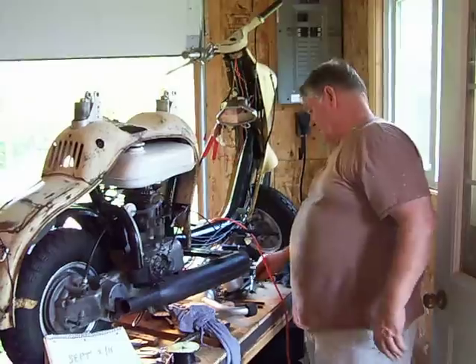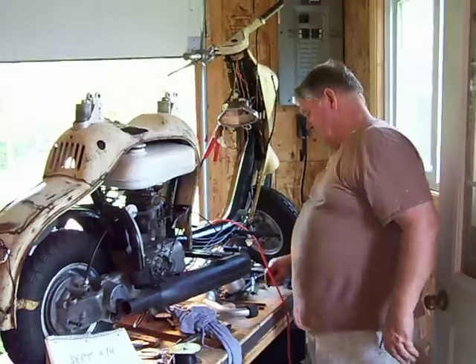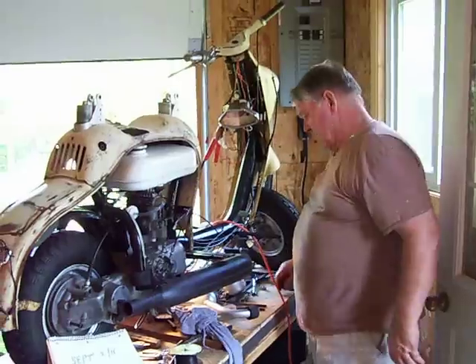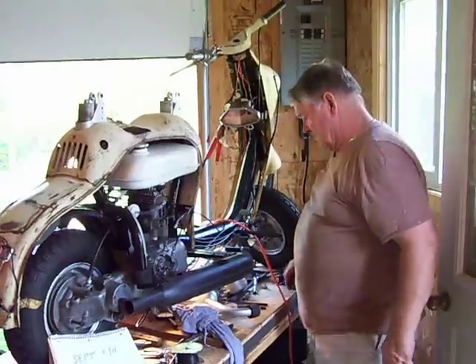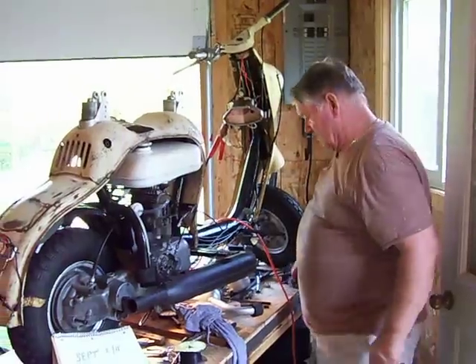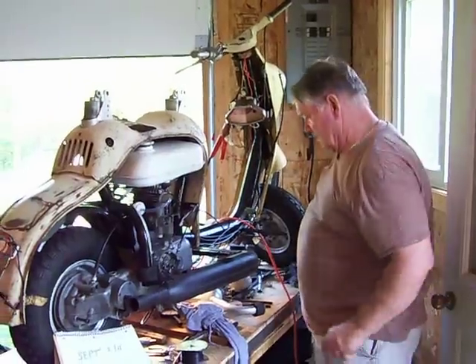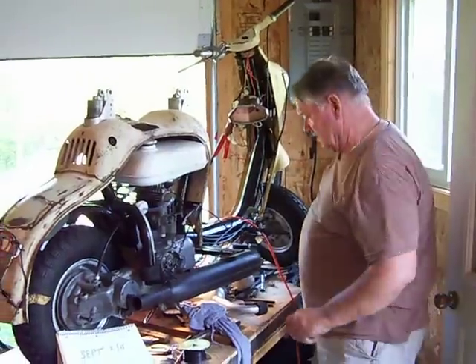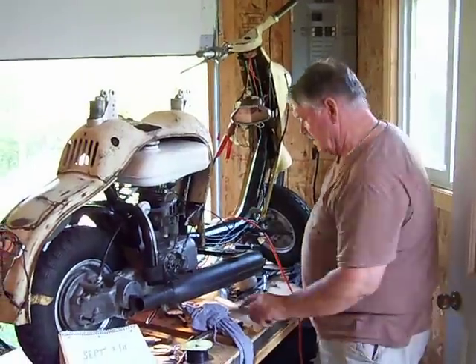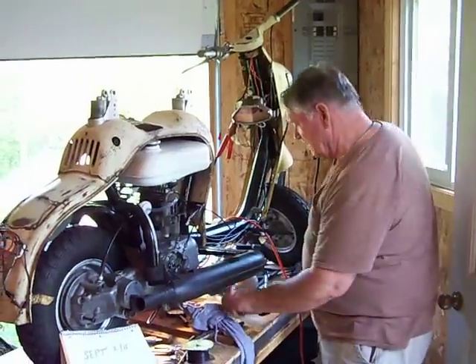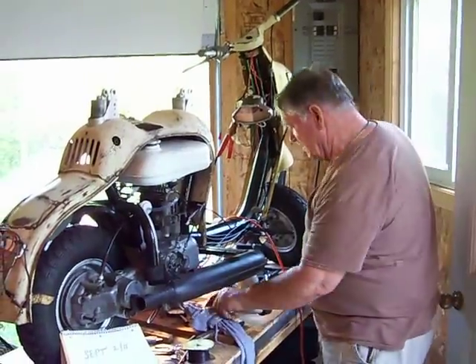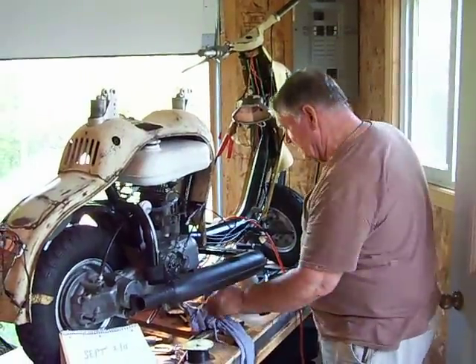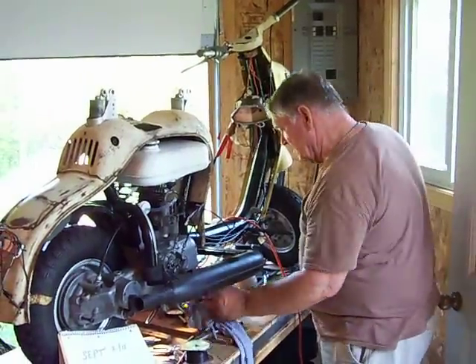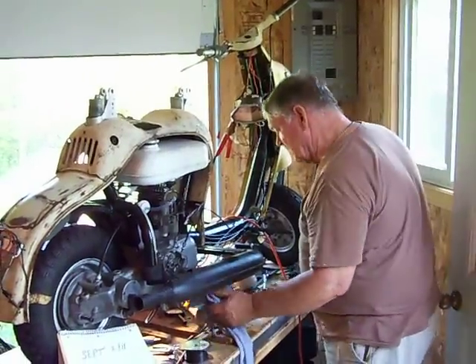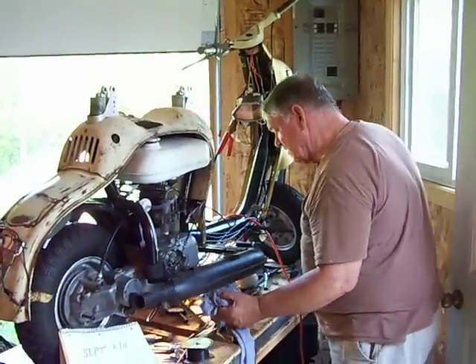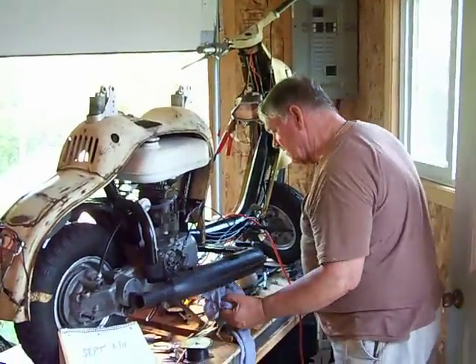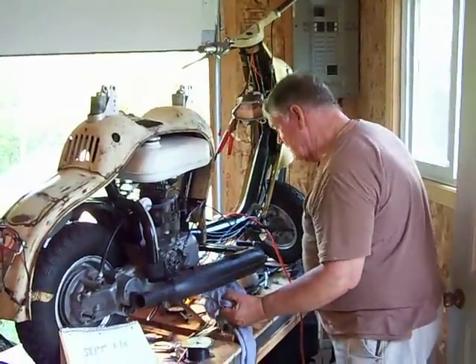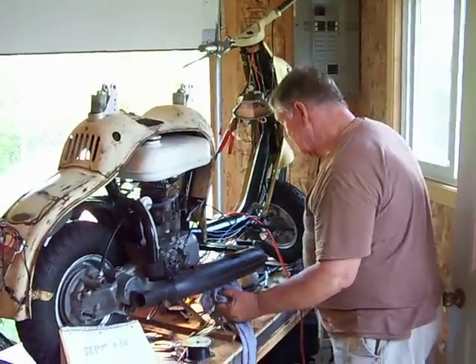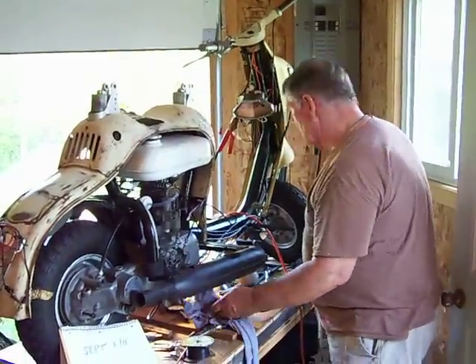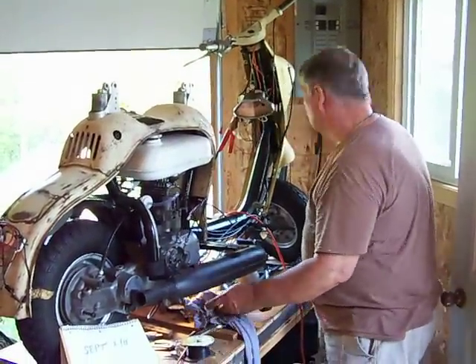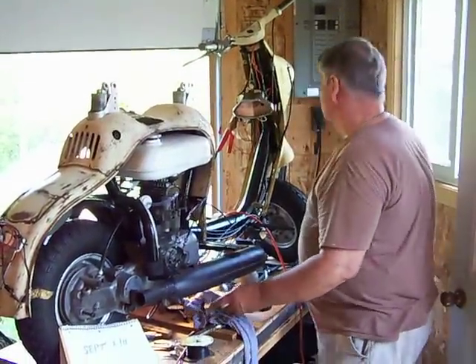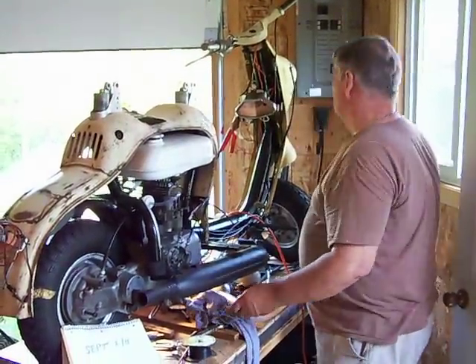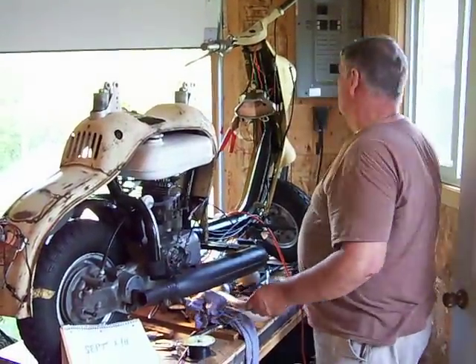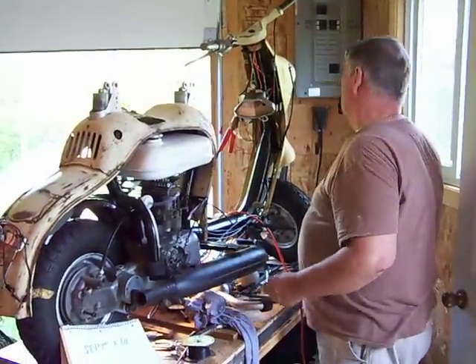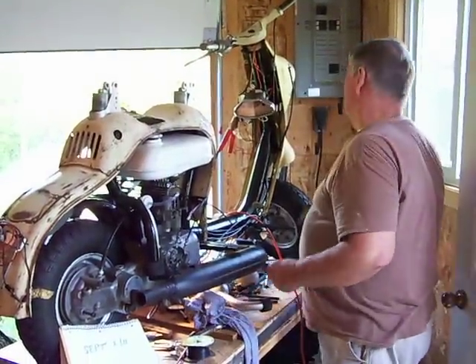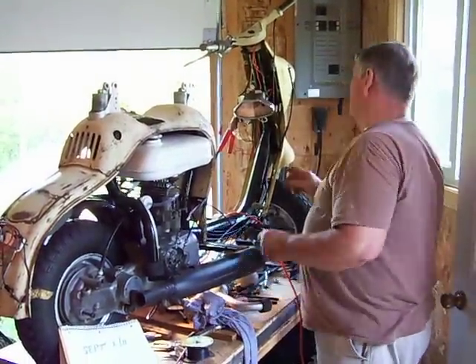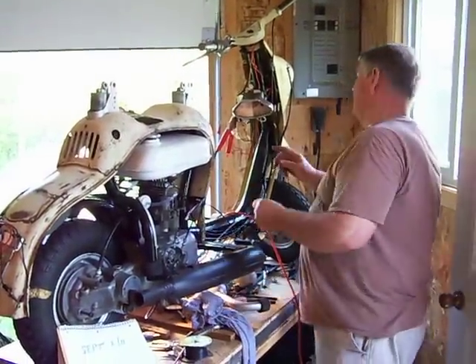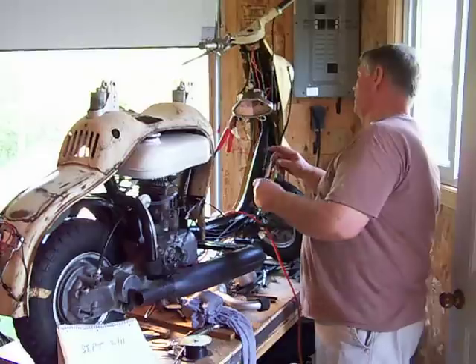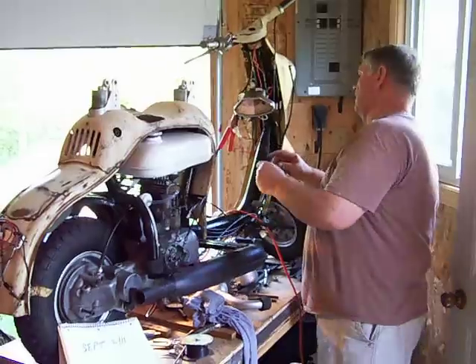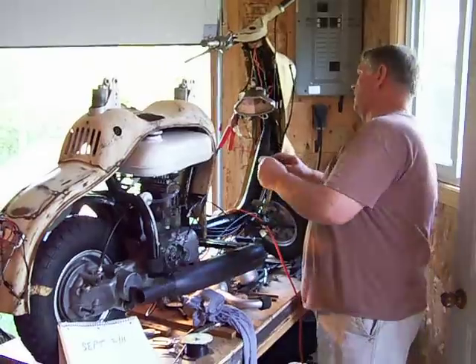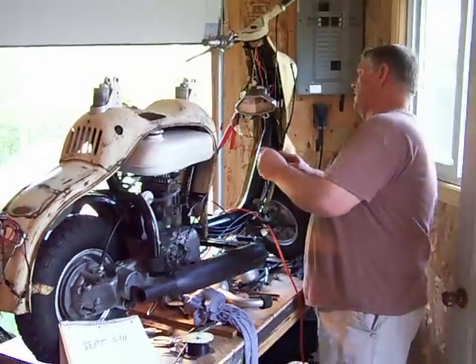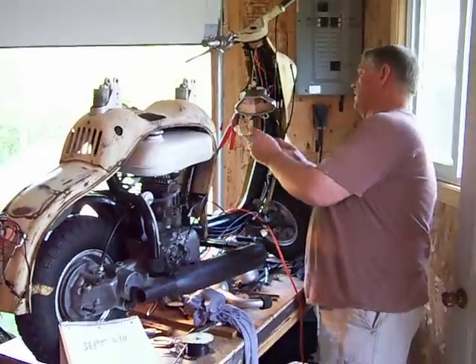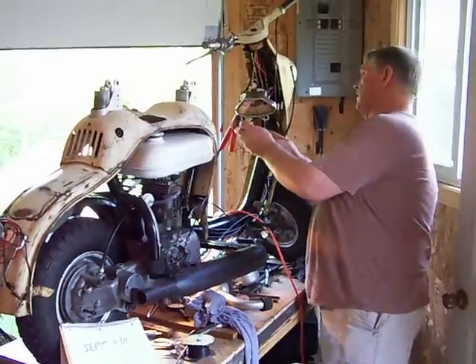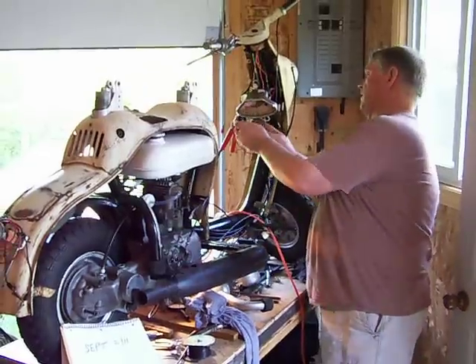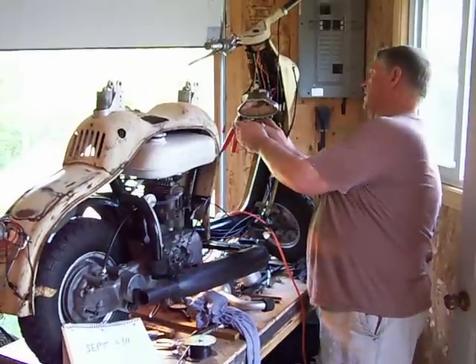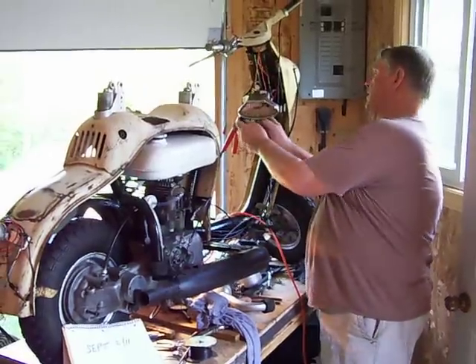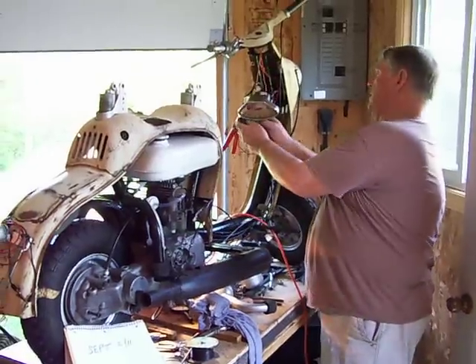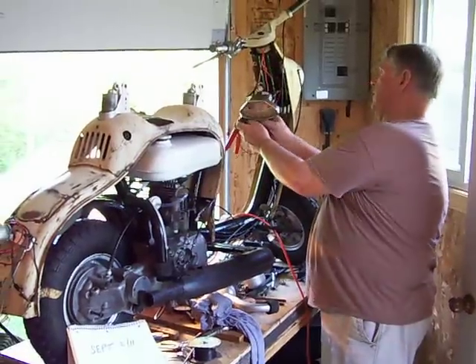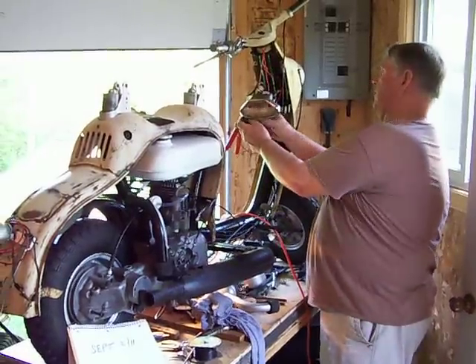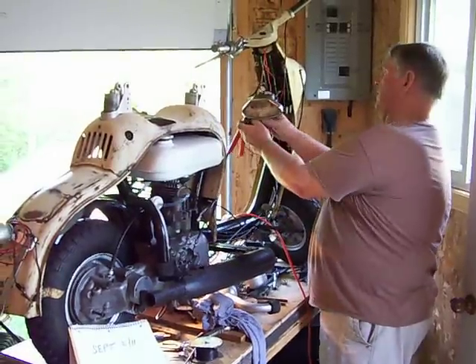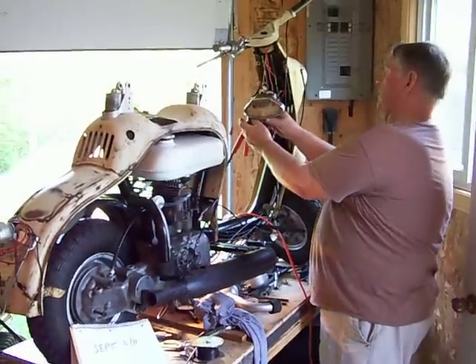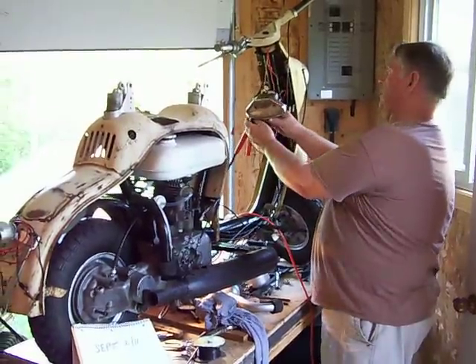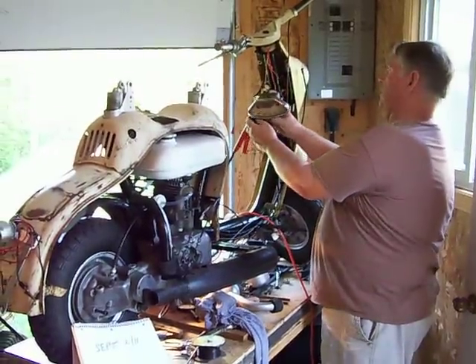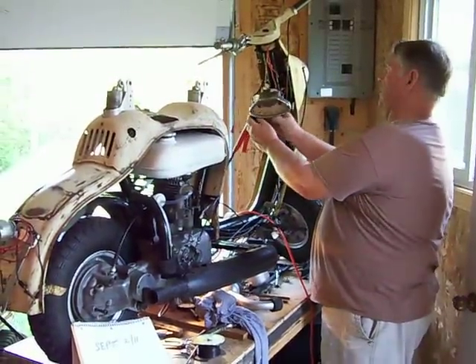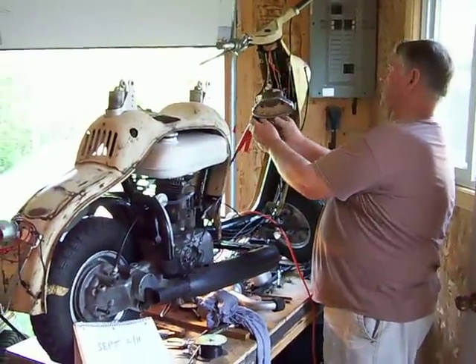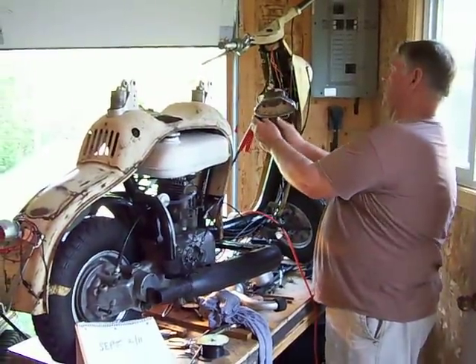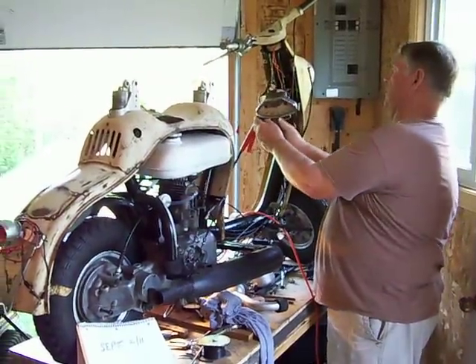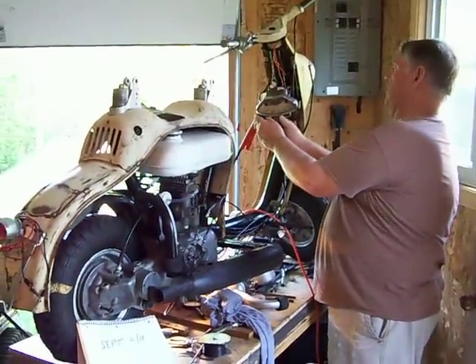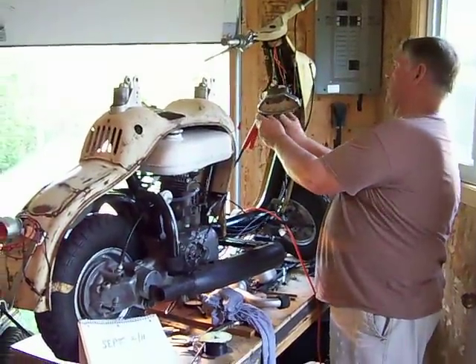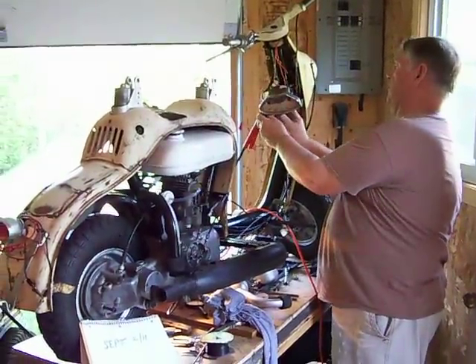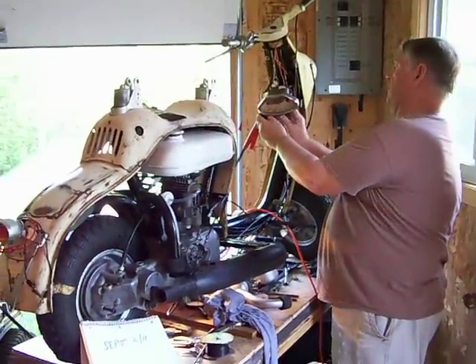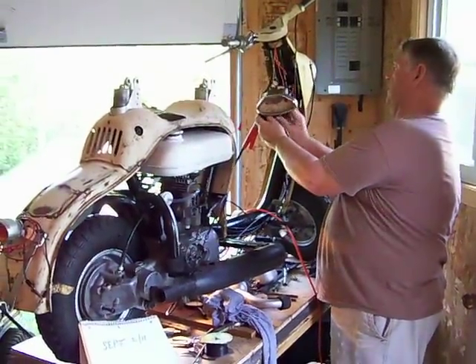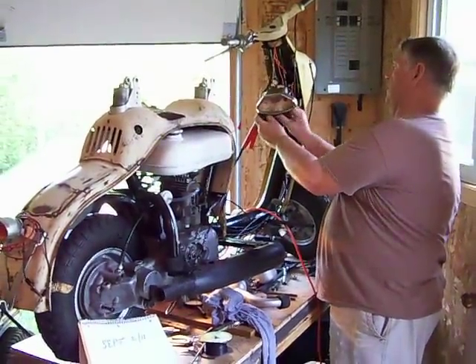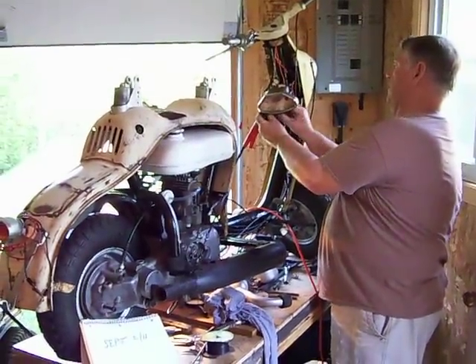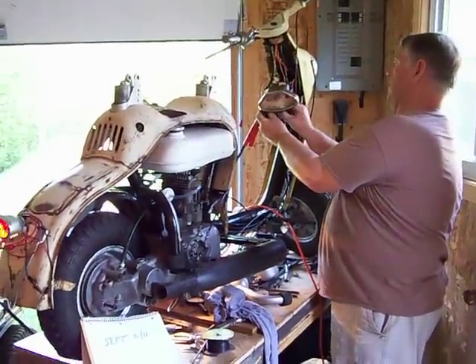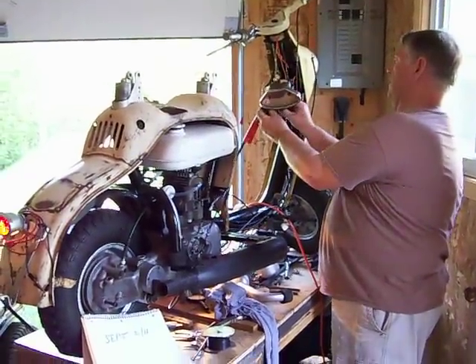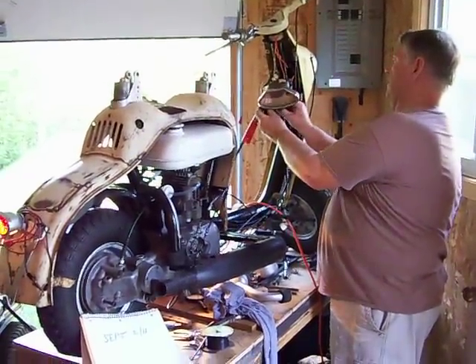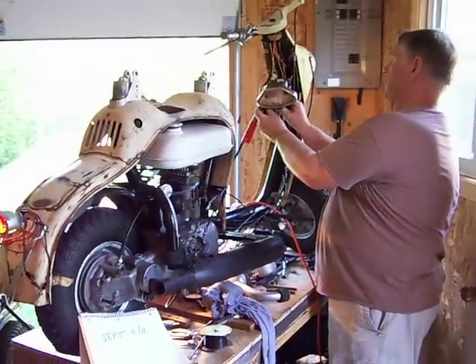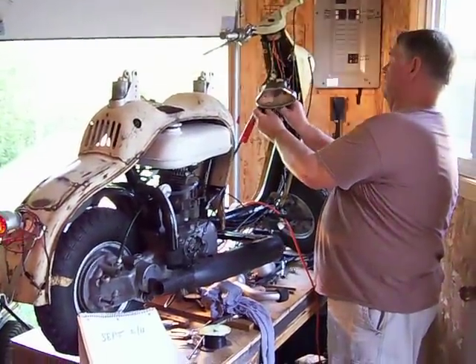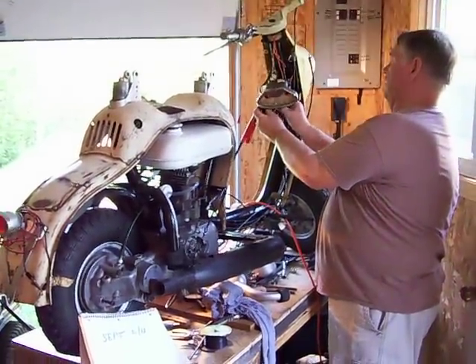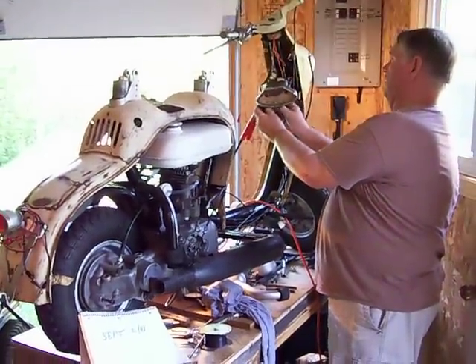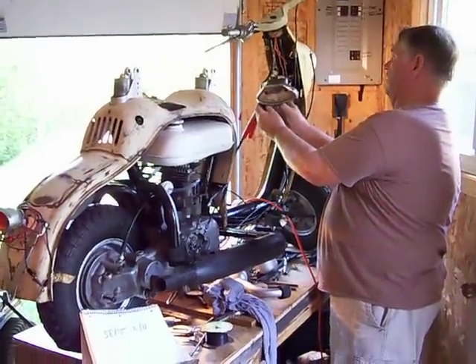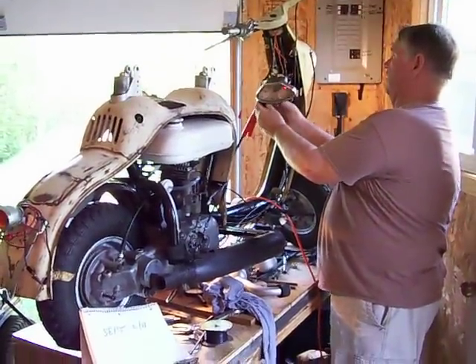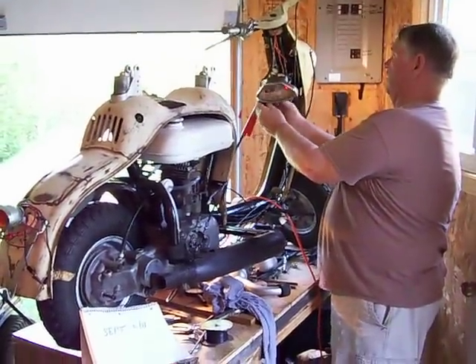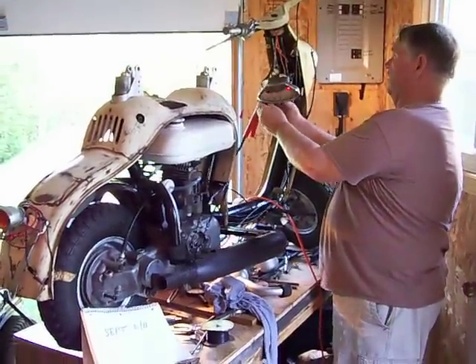Where's the key? It's in the ignition, Gary. It's a 1956 NSU Prima D.